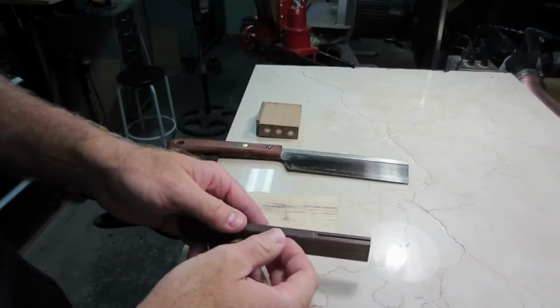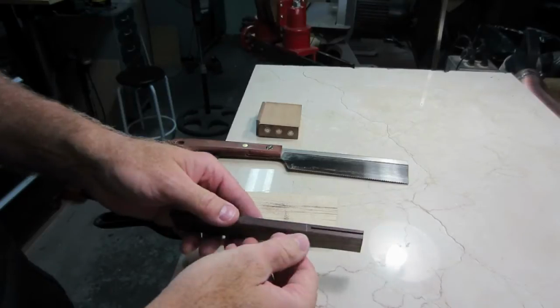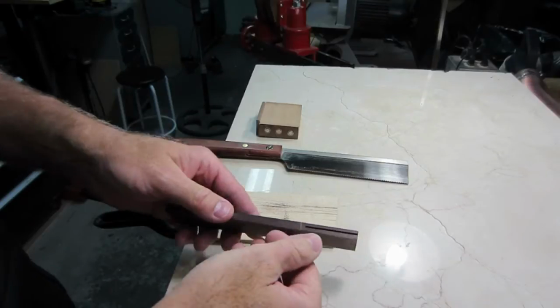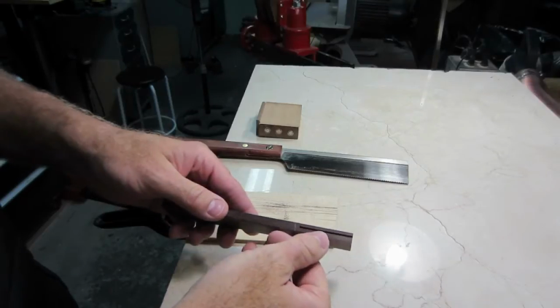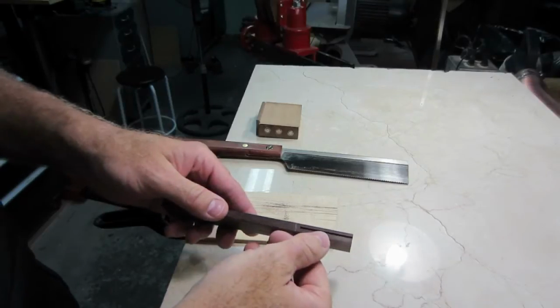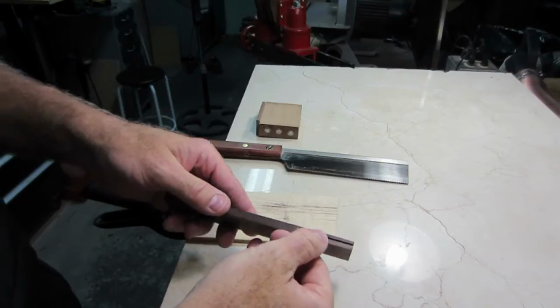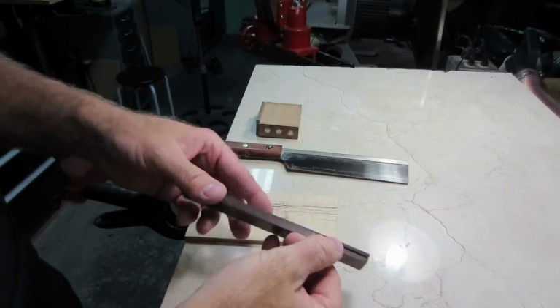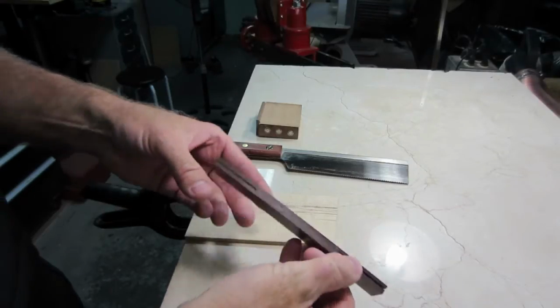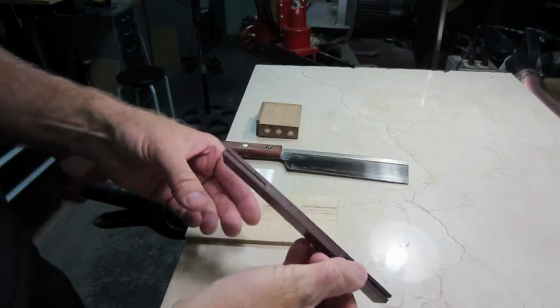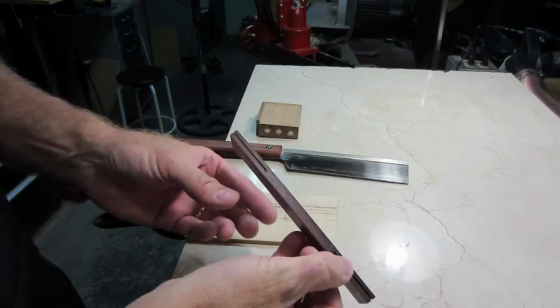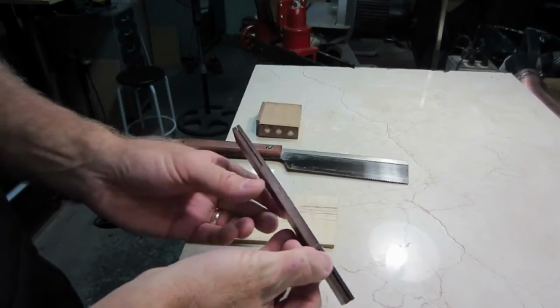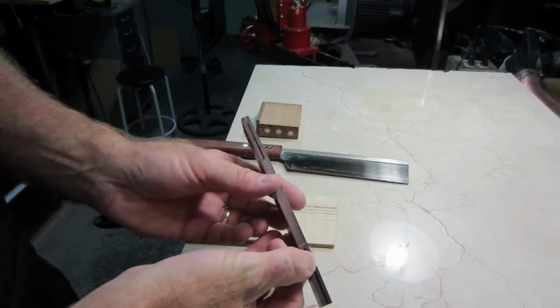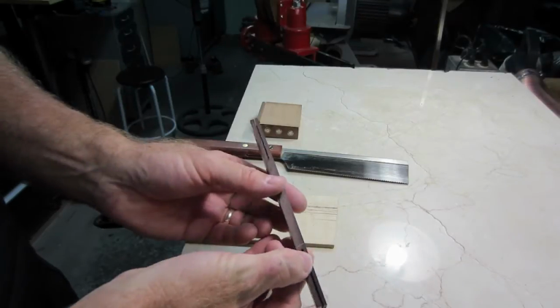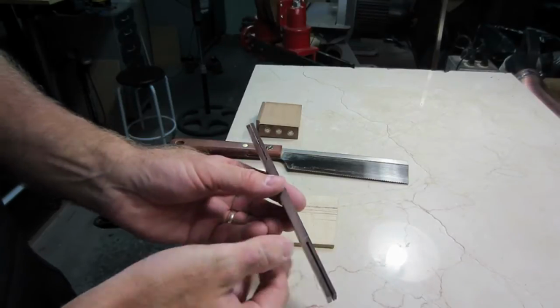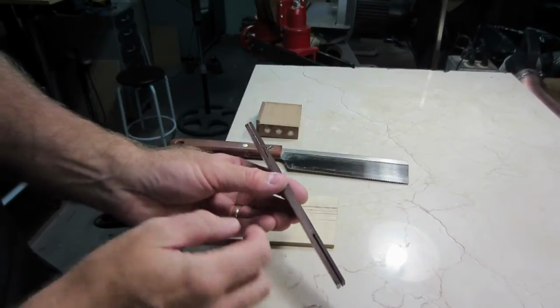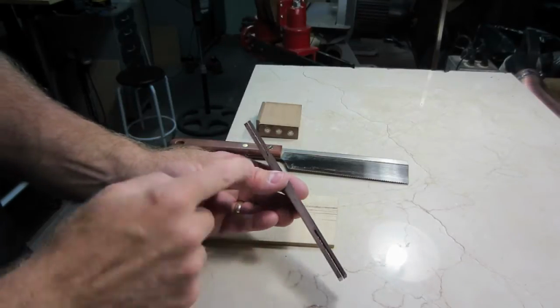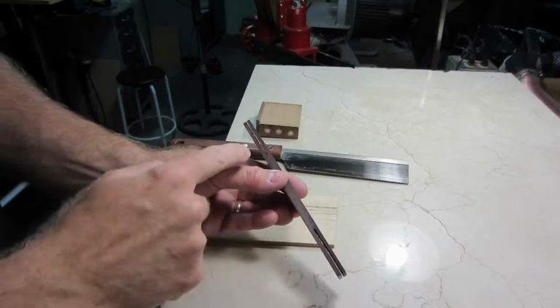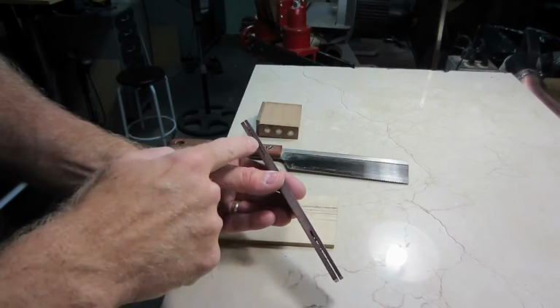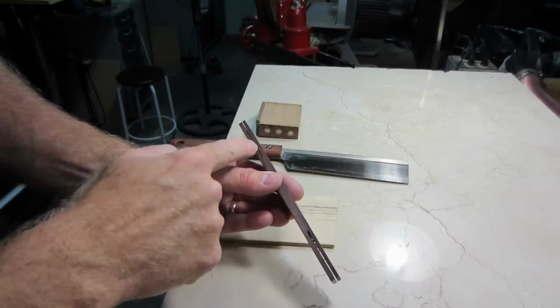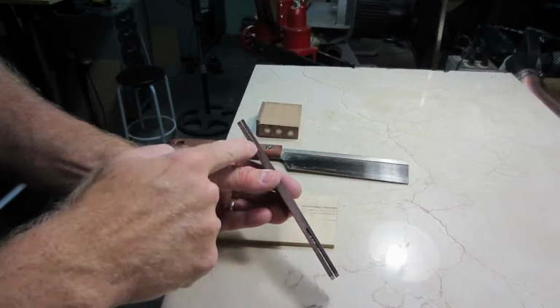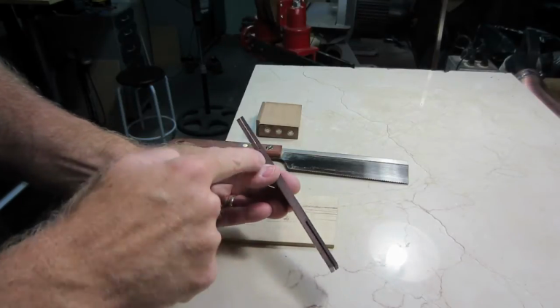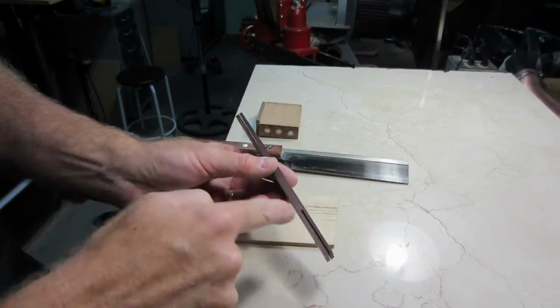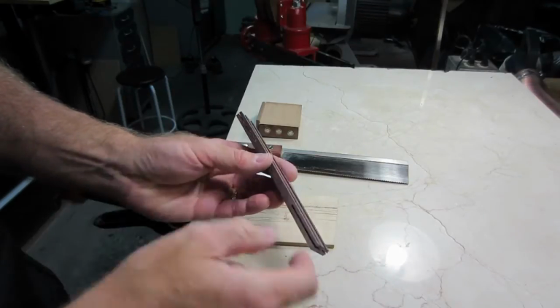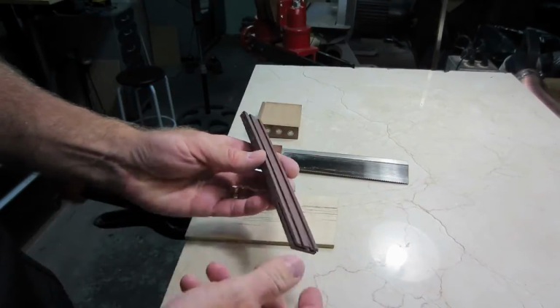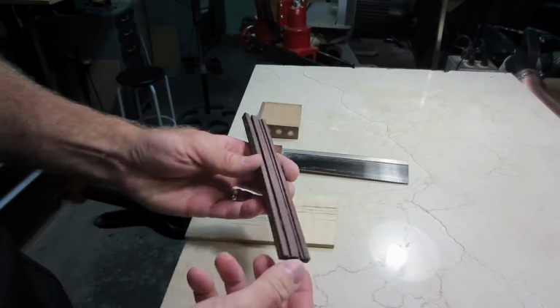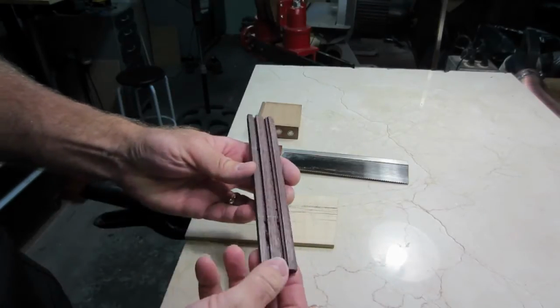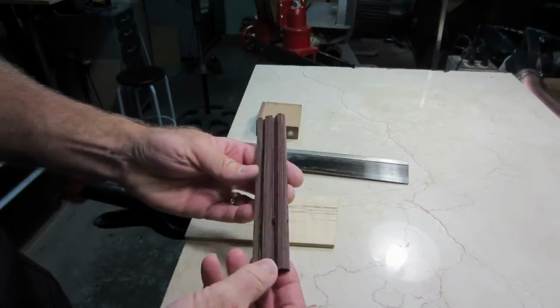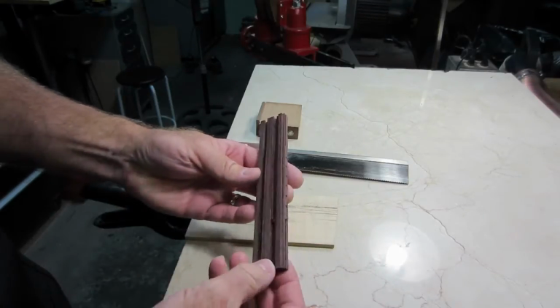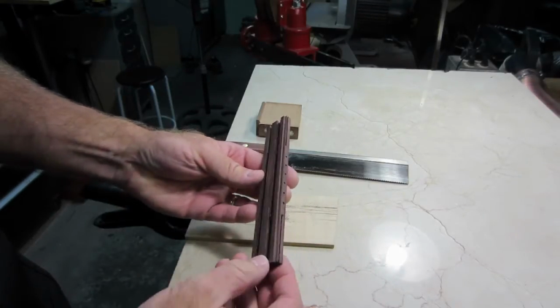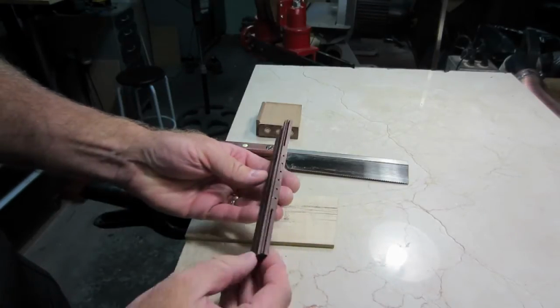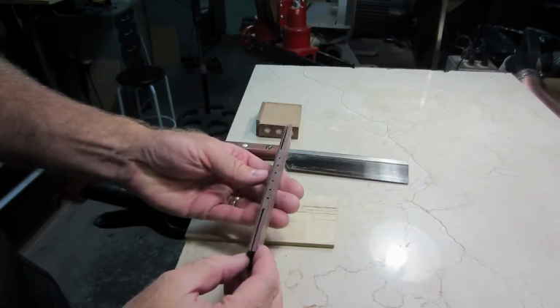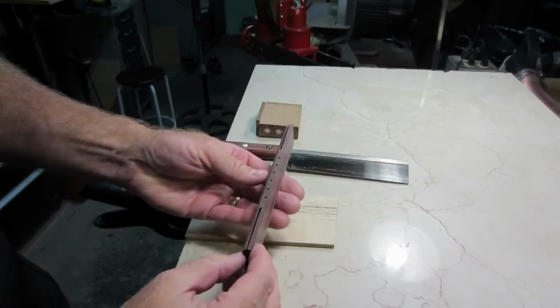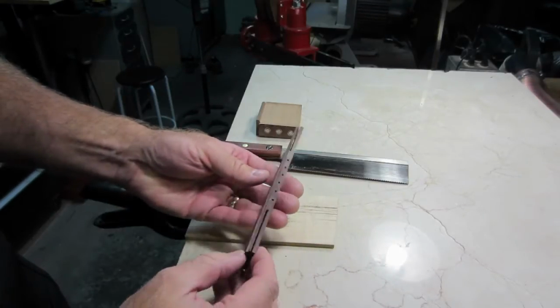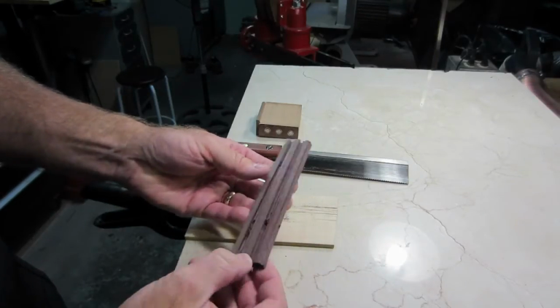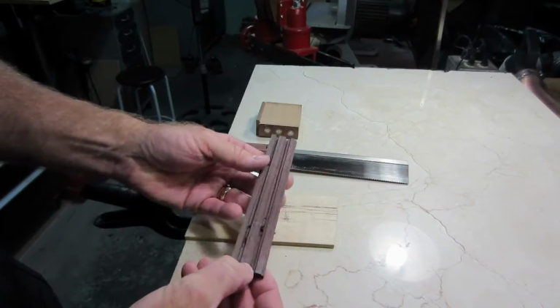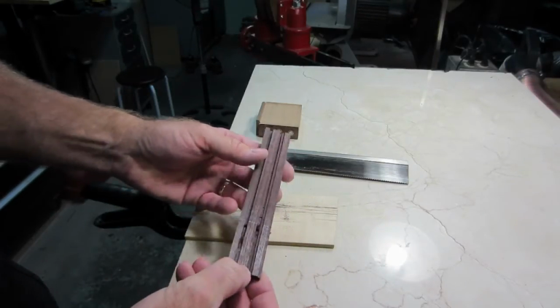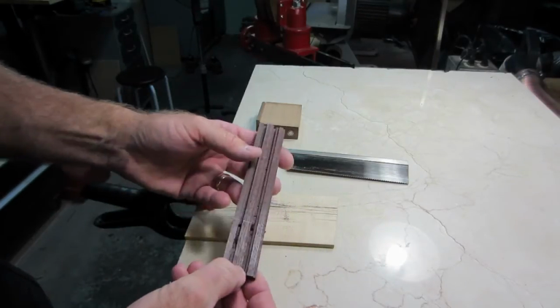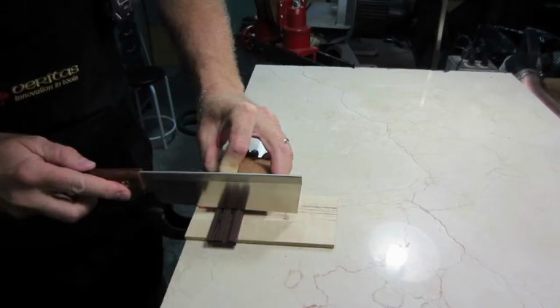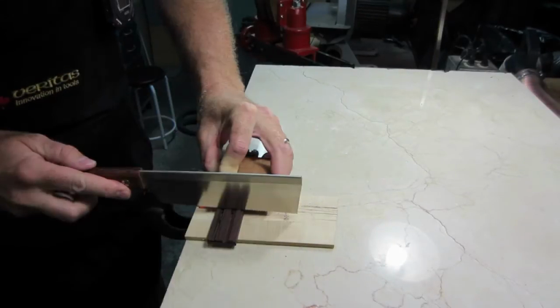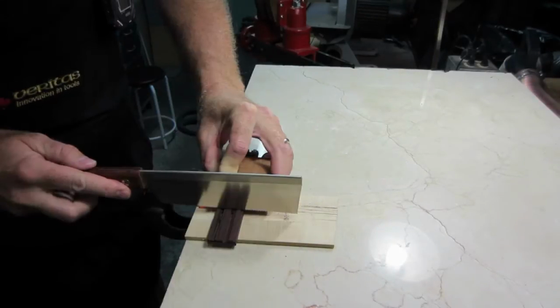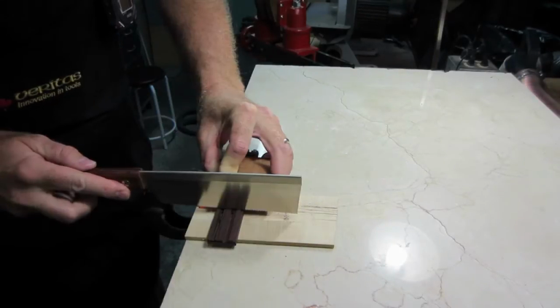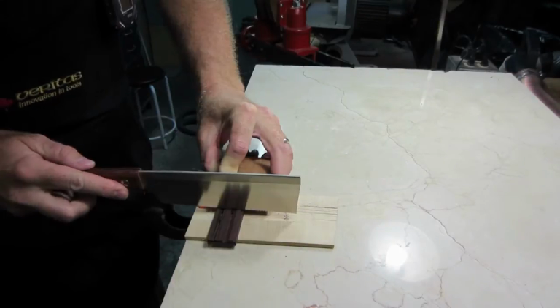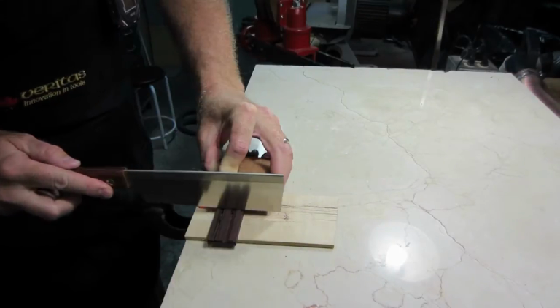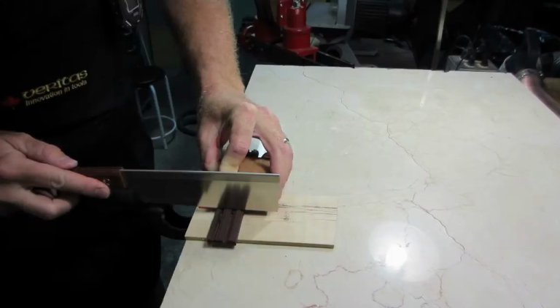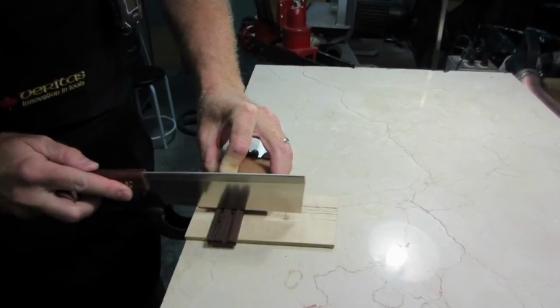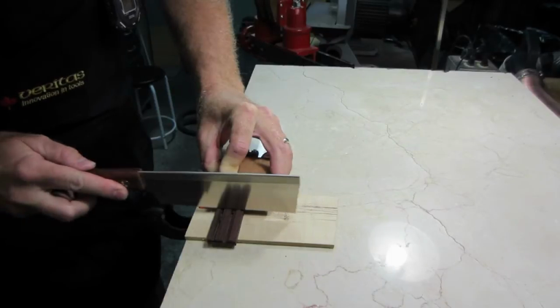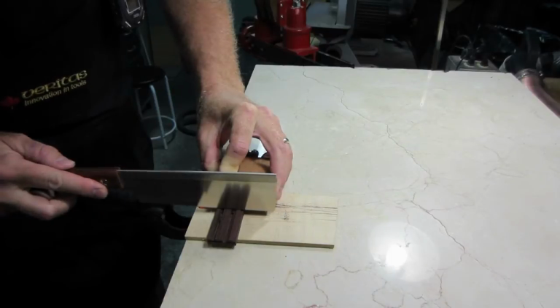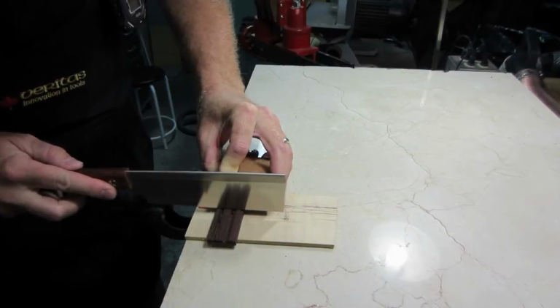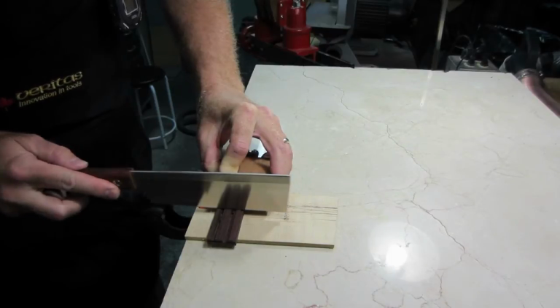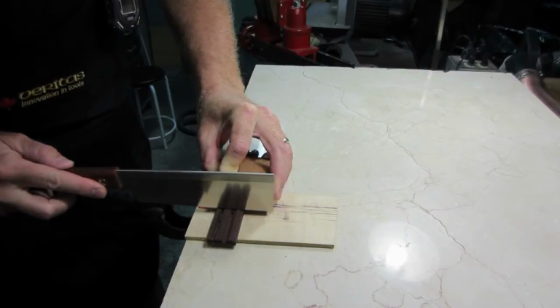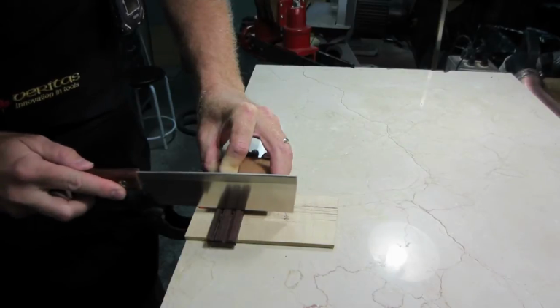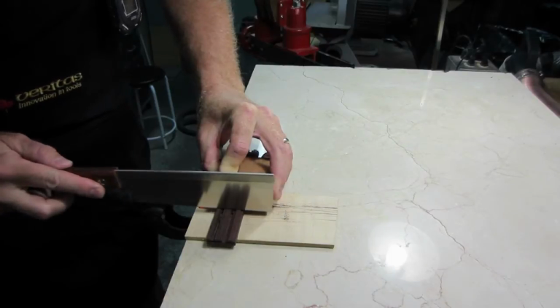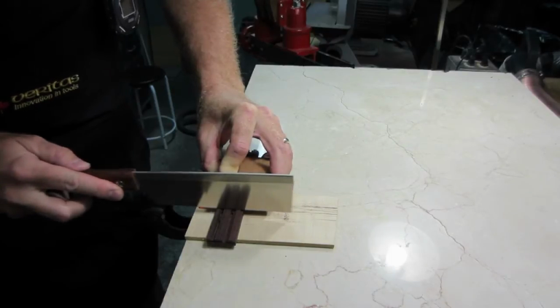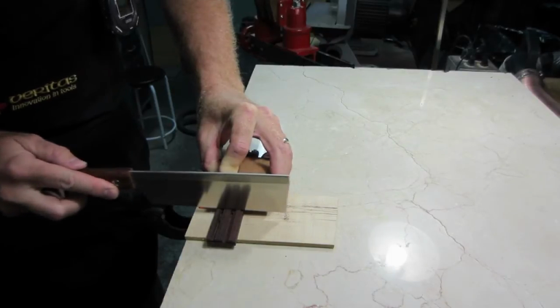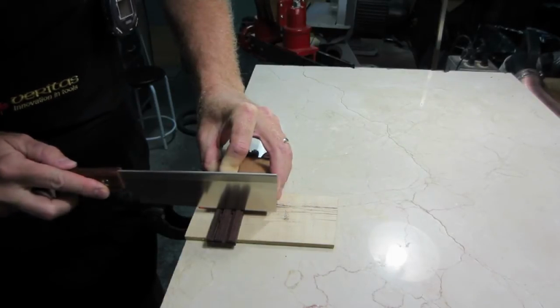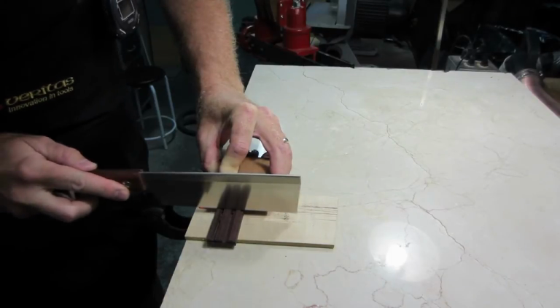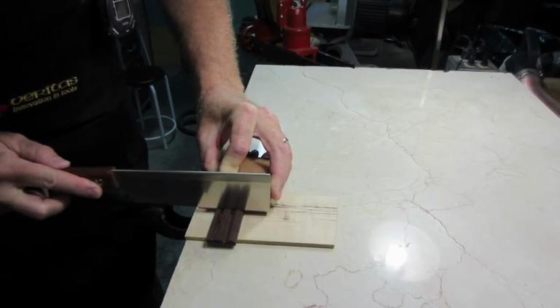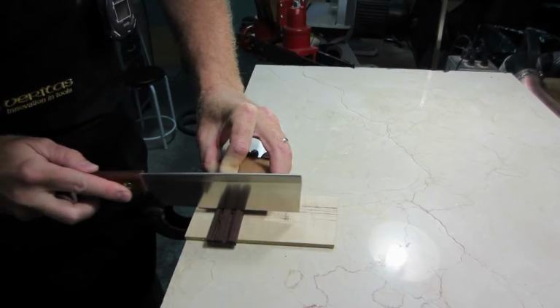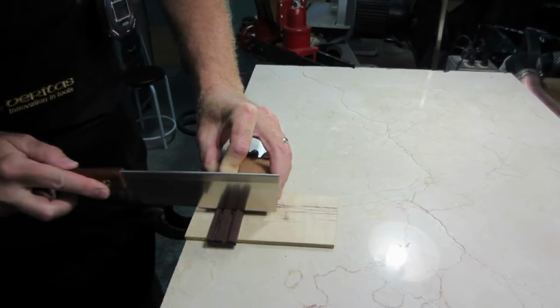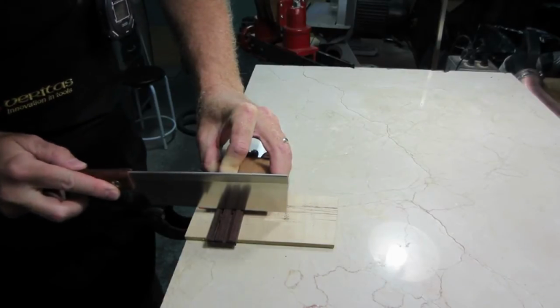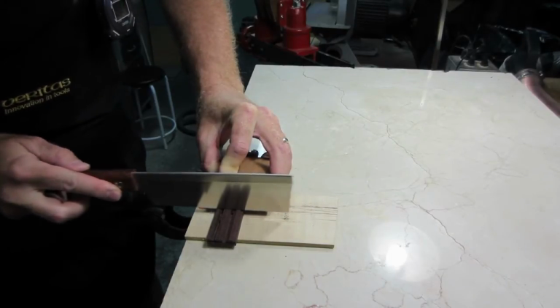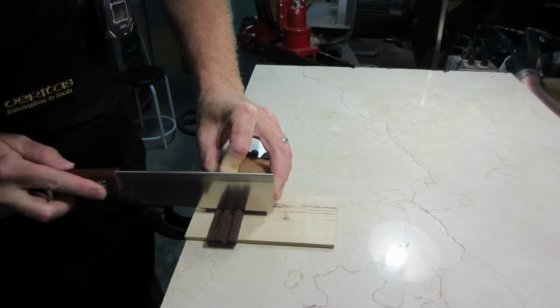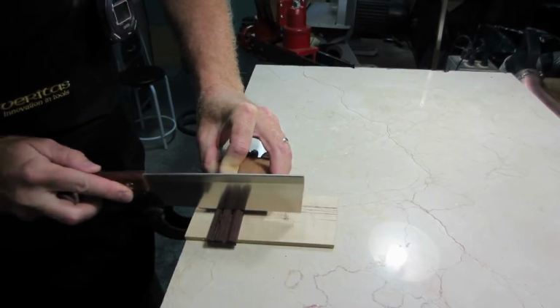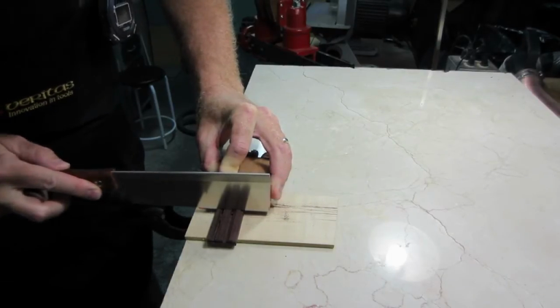Off screen, I have used a bandsaw to establish the size of the bridge wings, and I will cross-cut the excess material here.